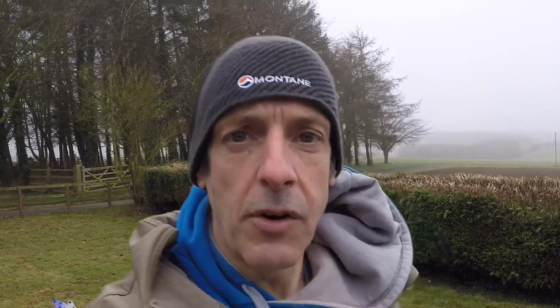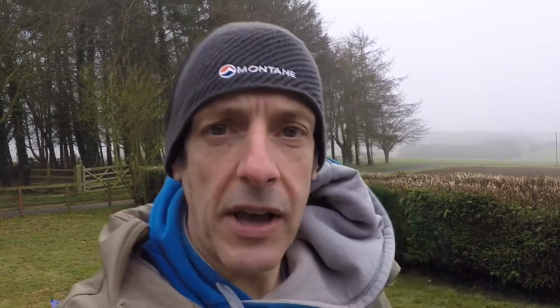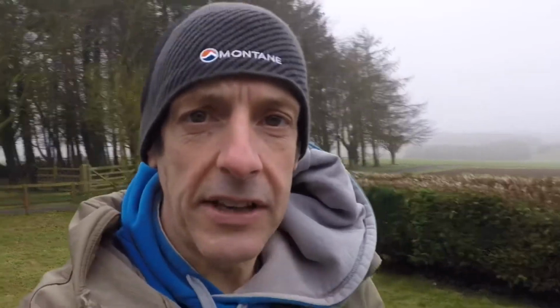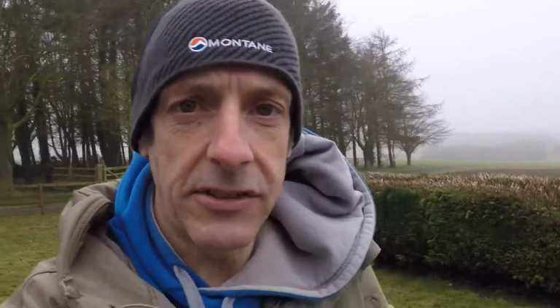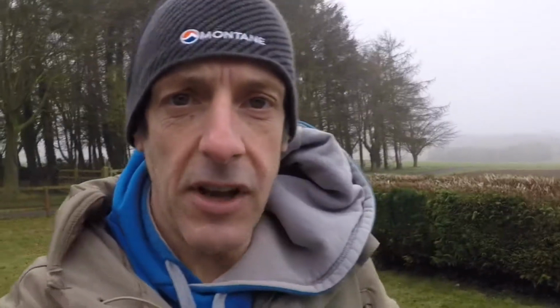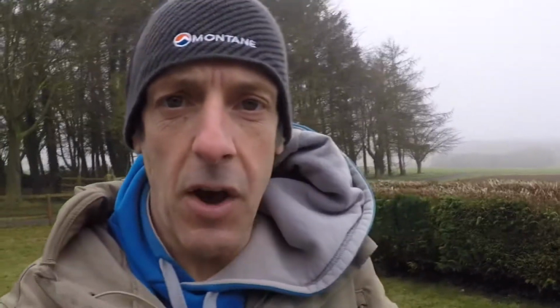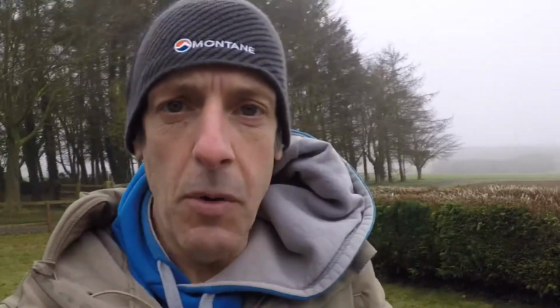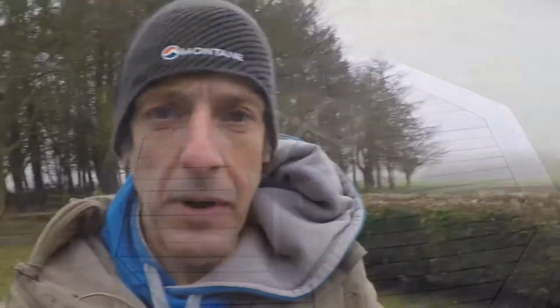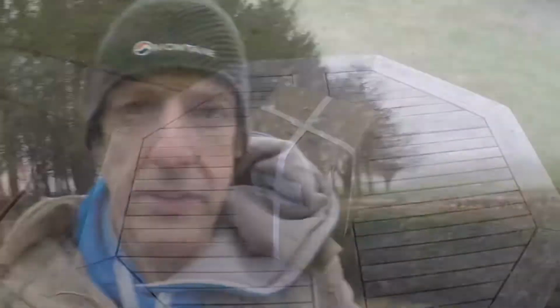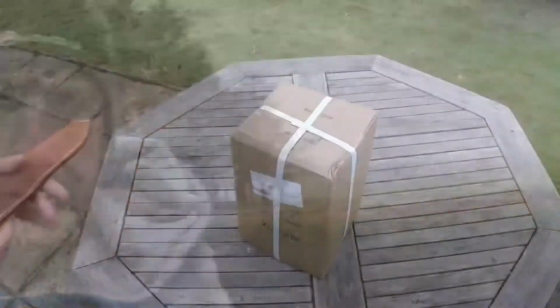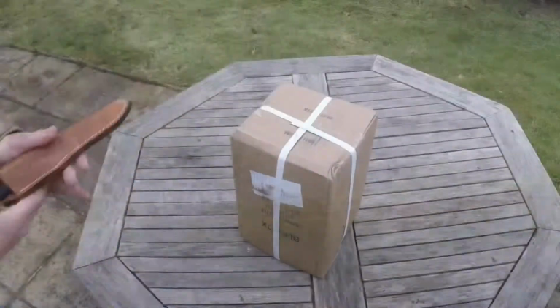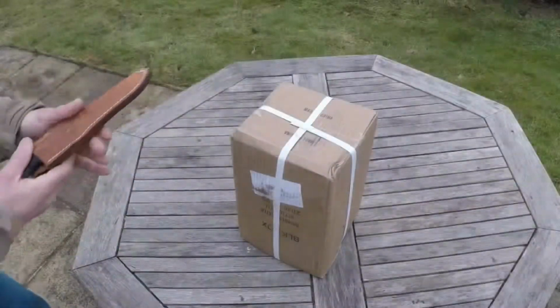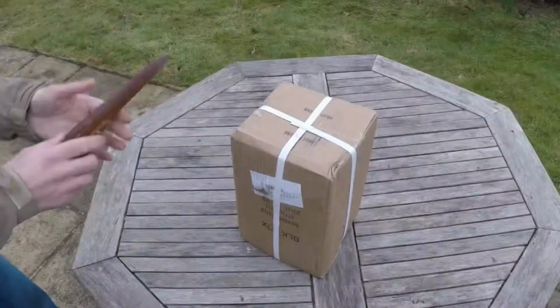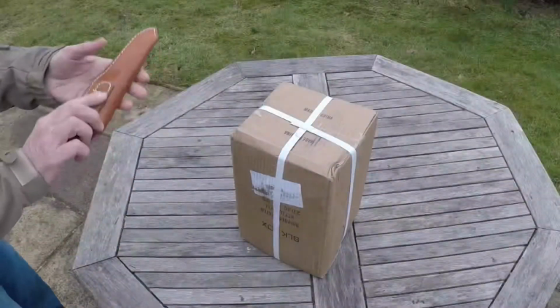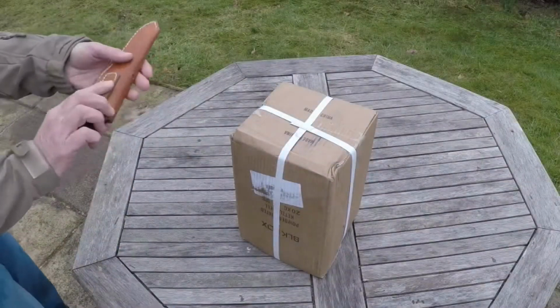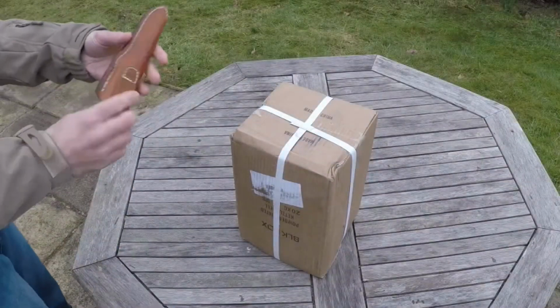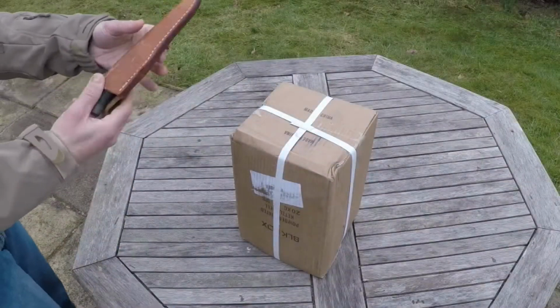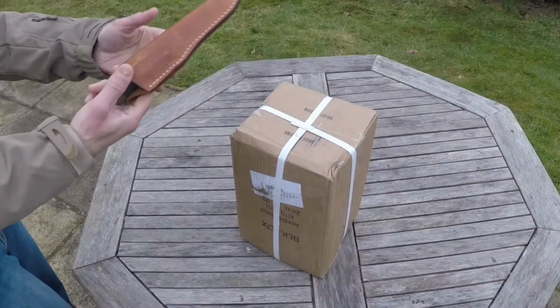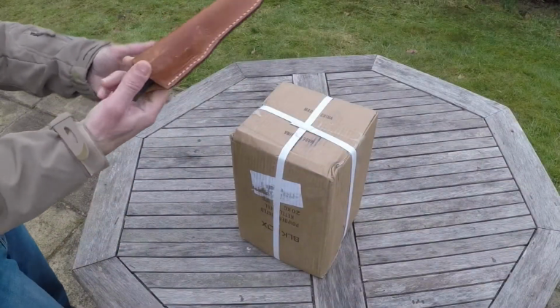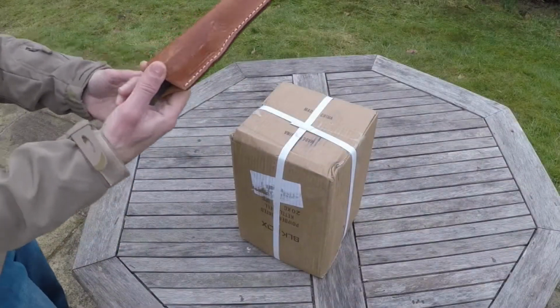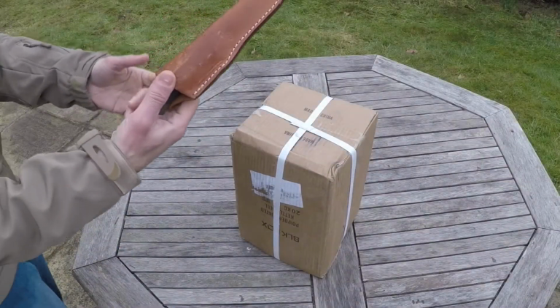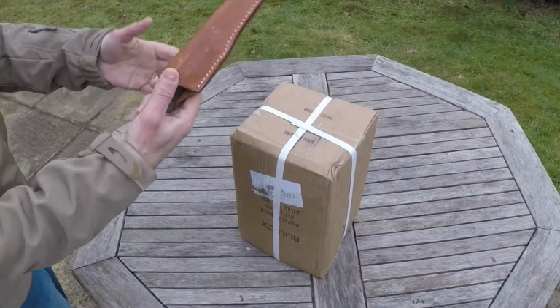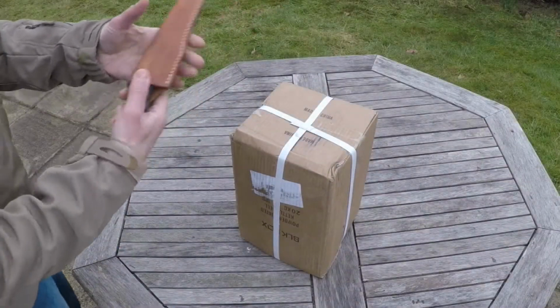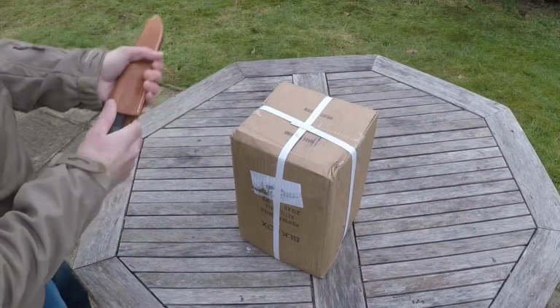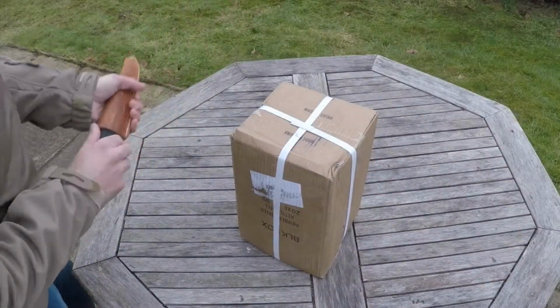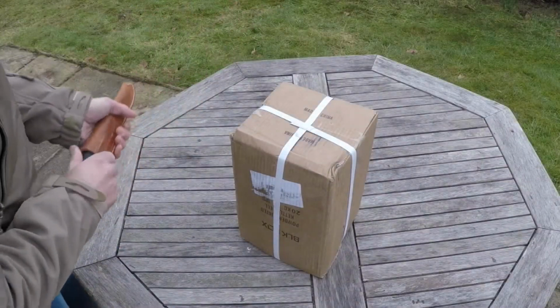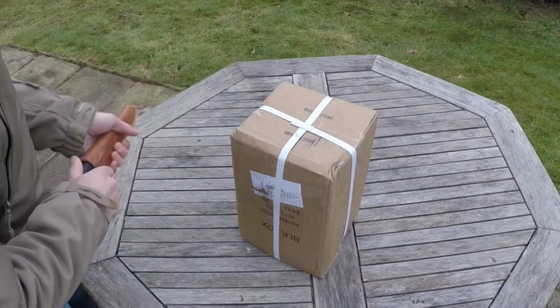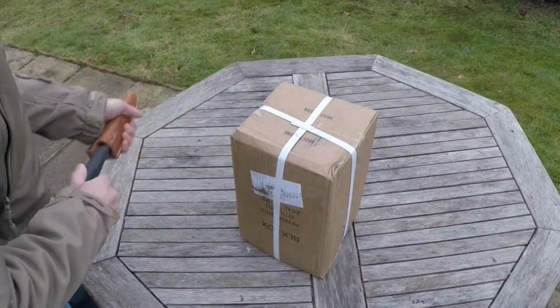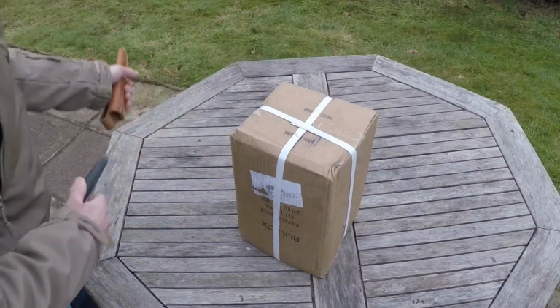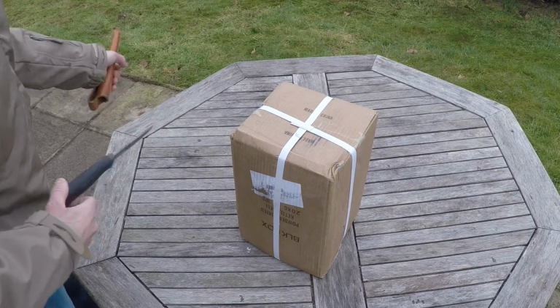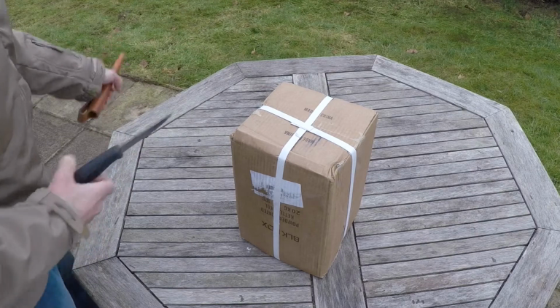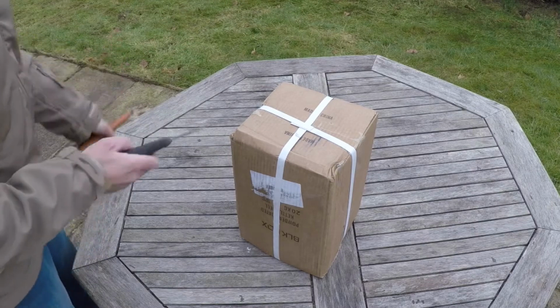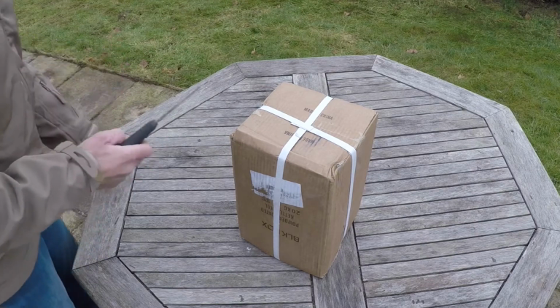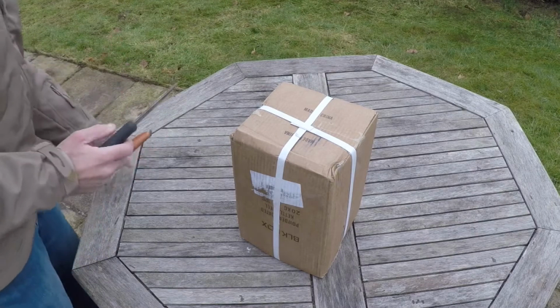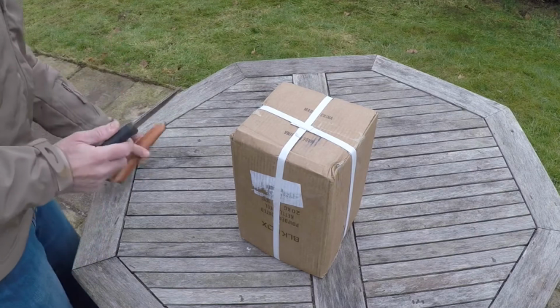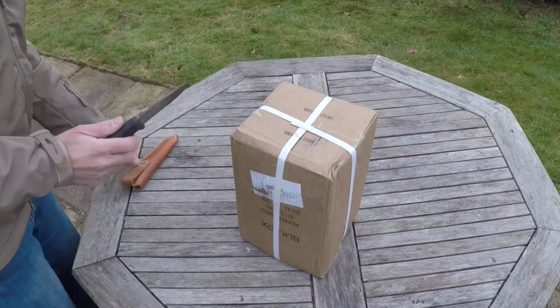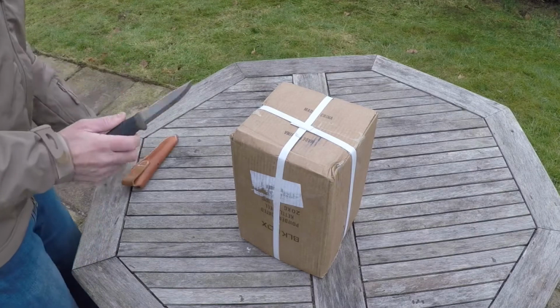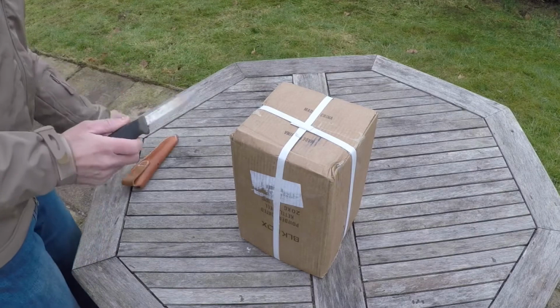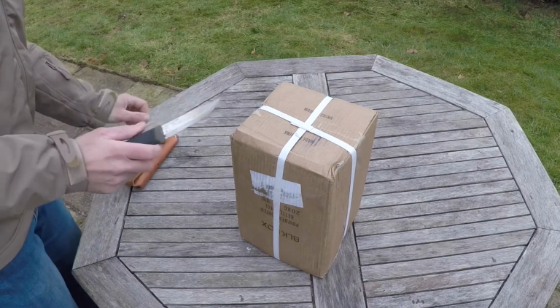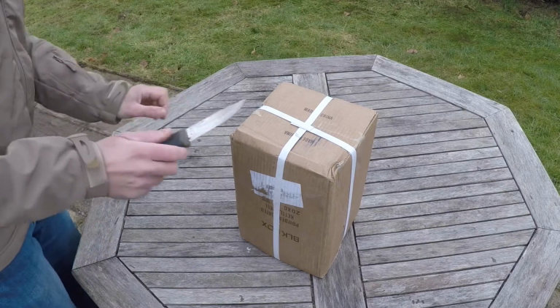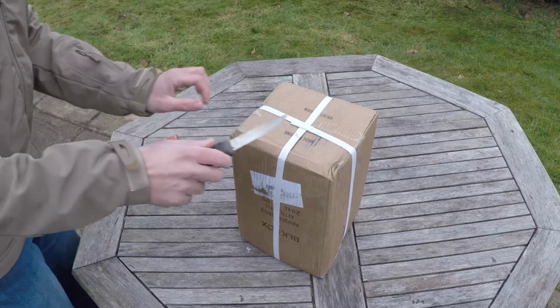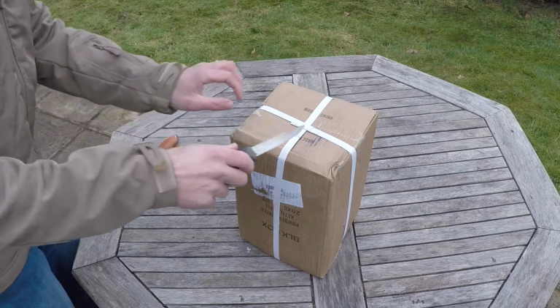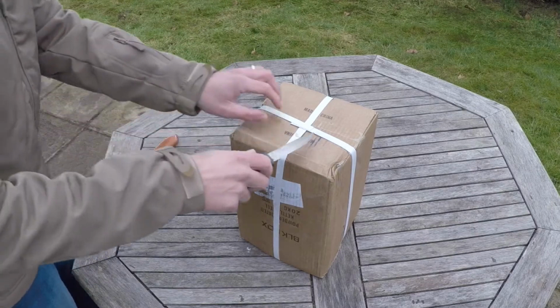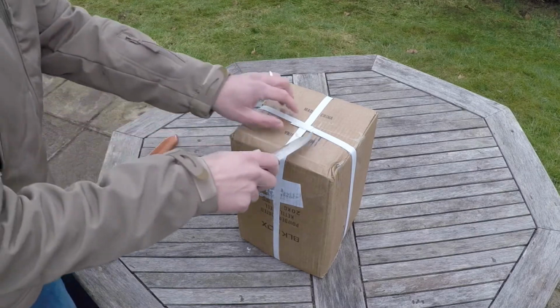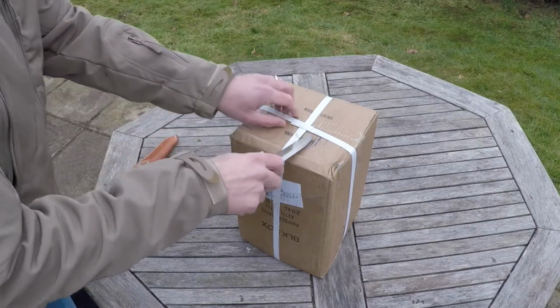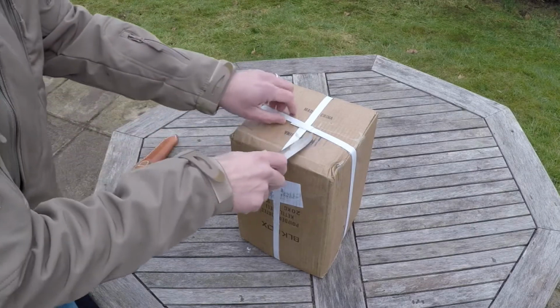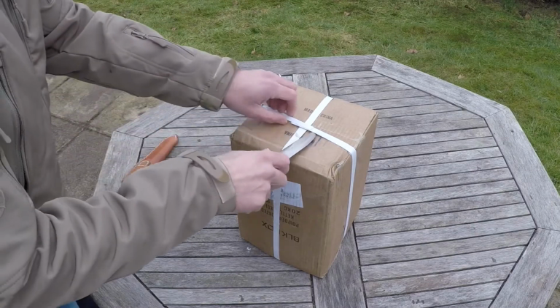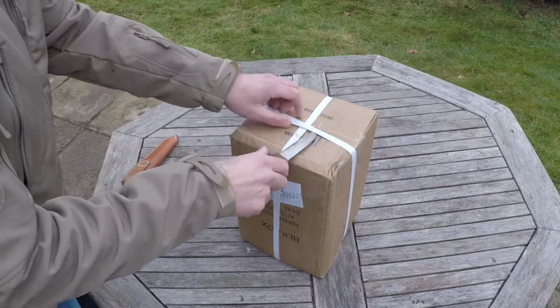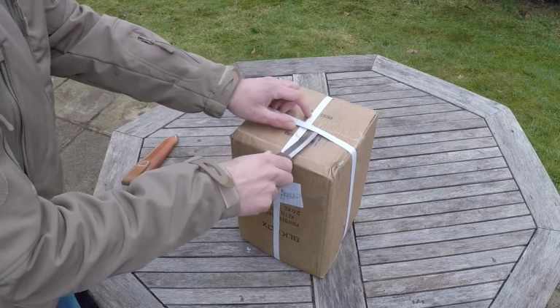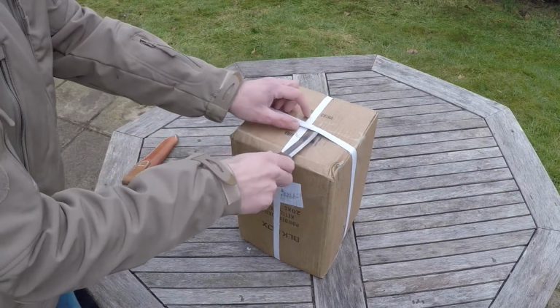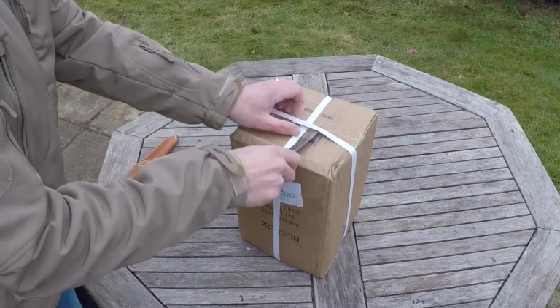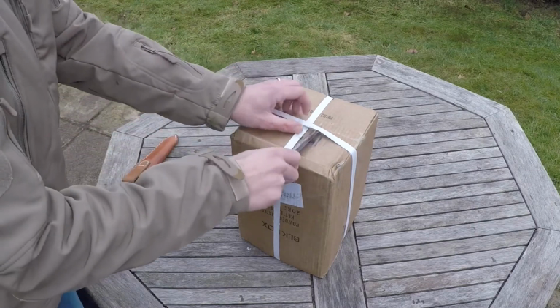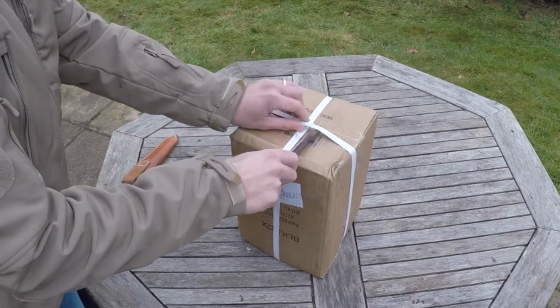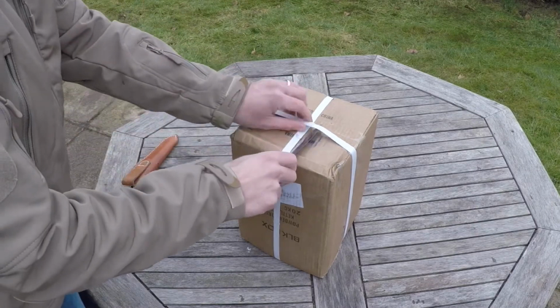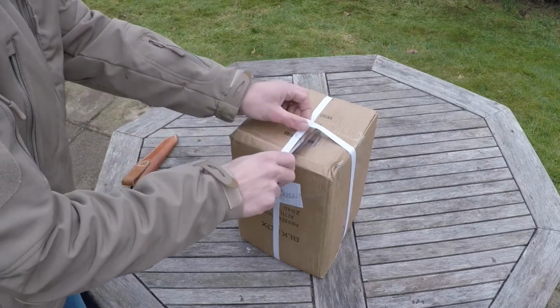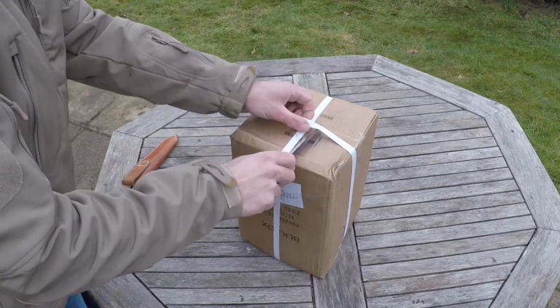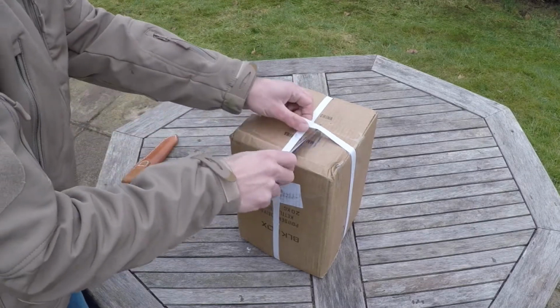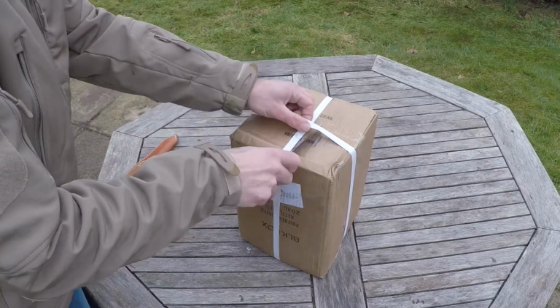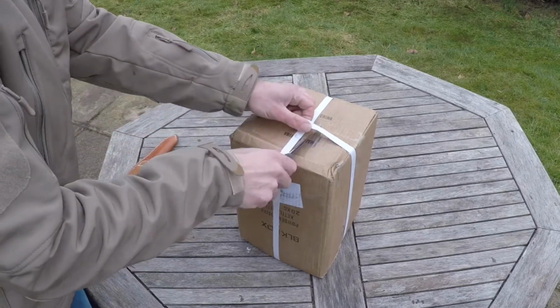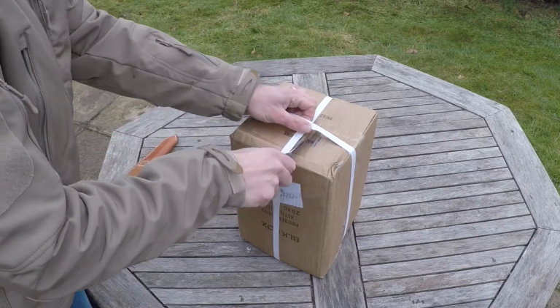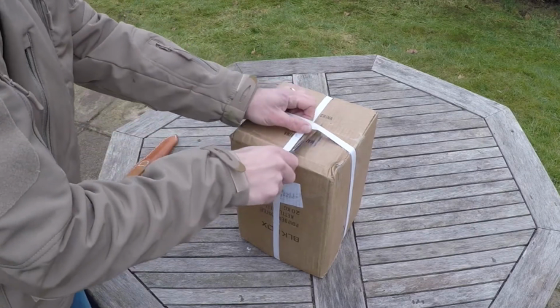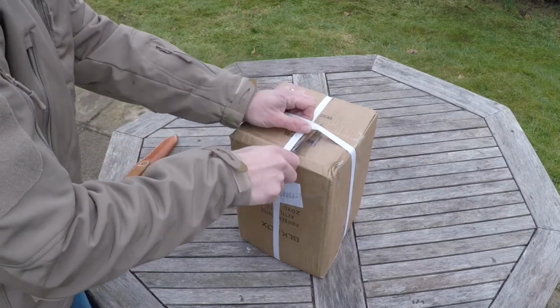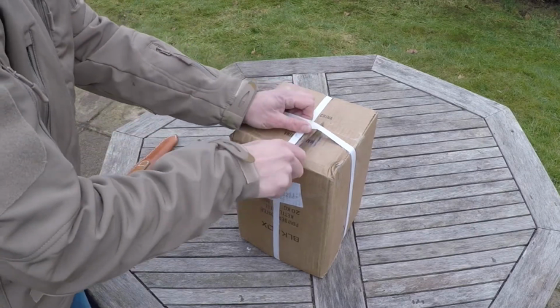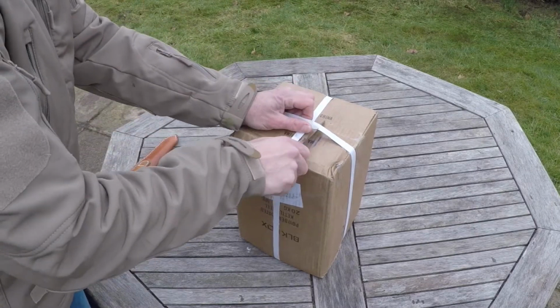Okay, so I've got my trusty knife. I'm just going to get this open. Let's do it.